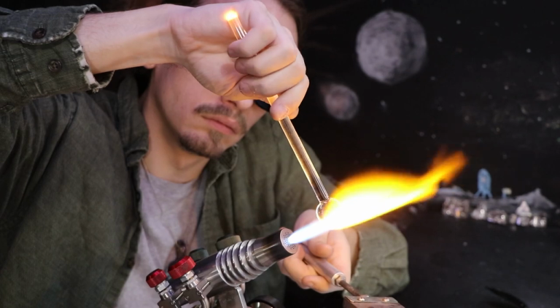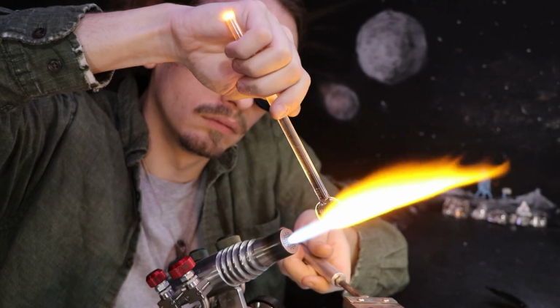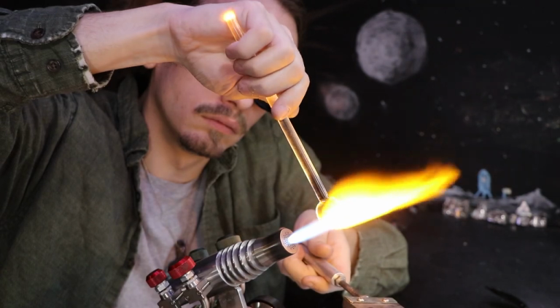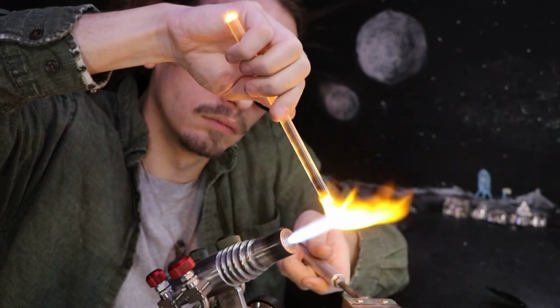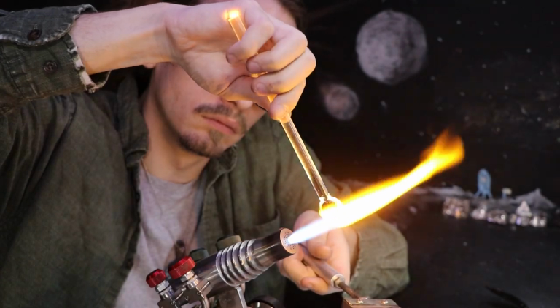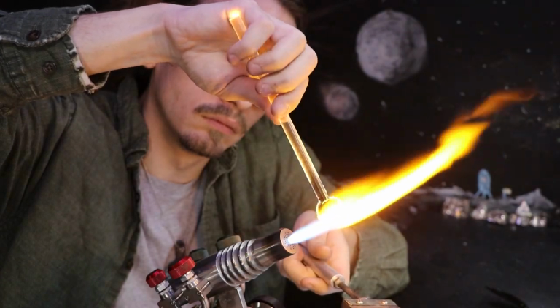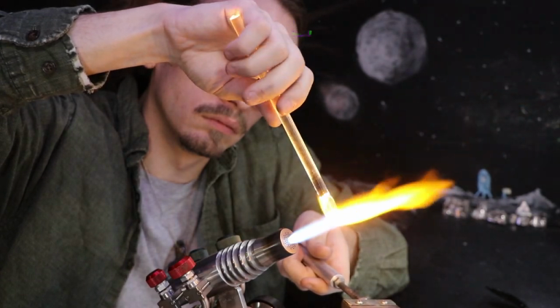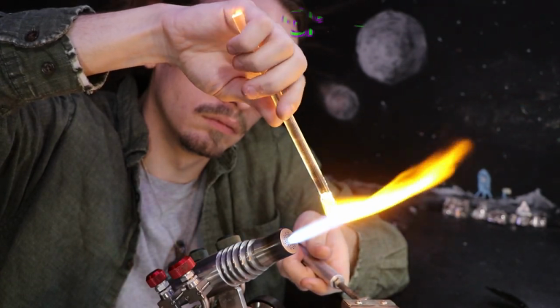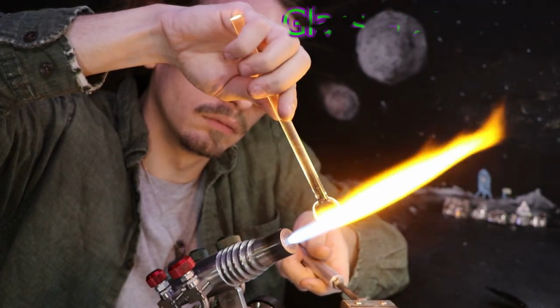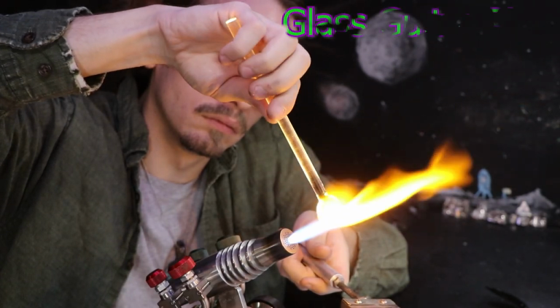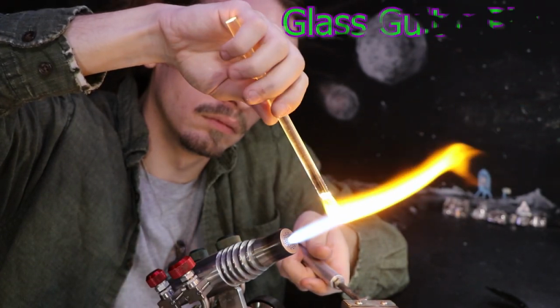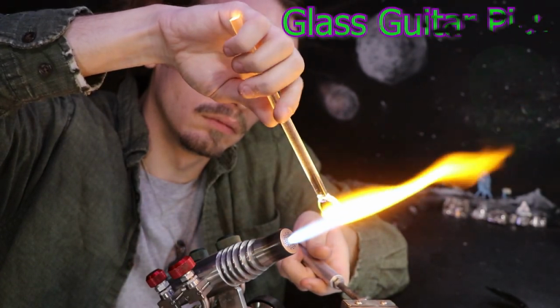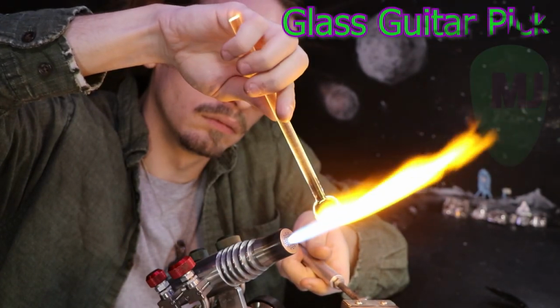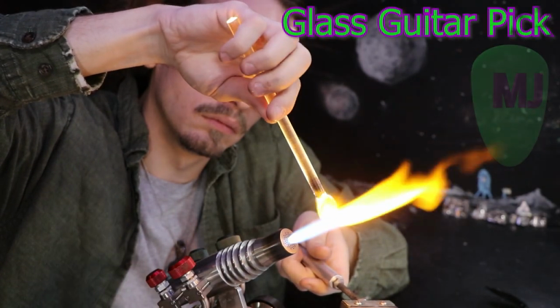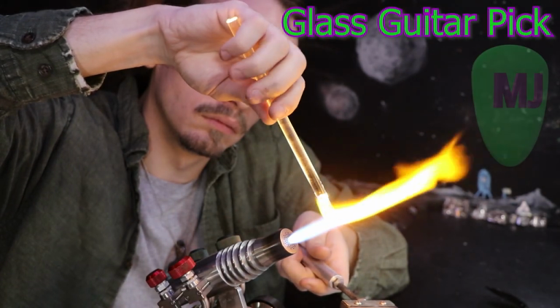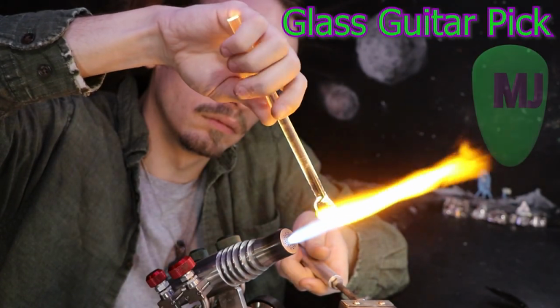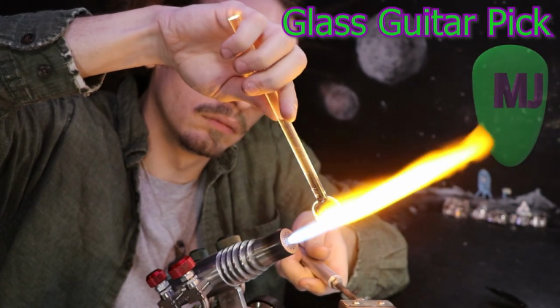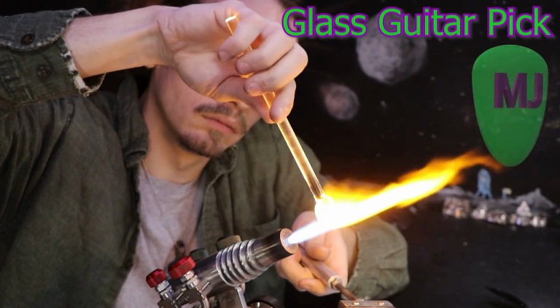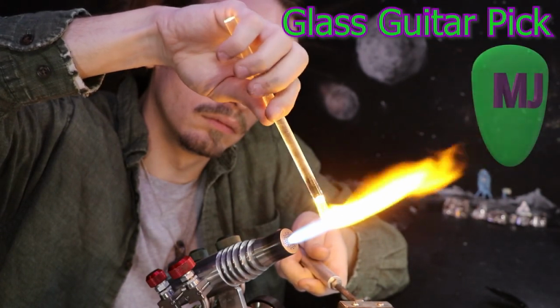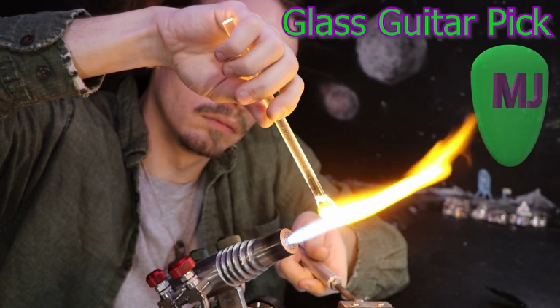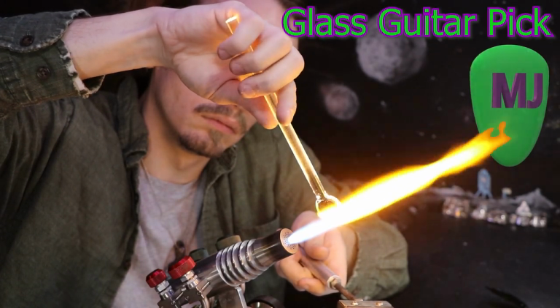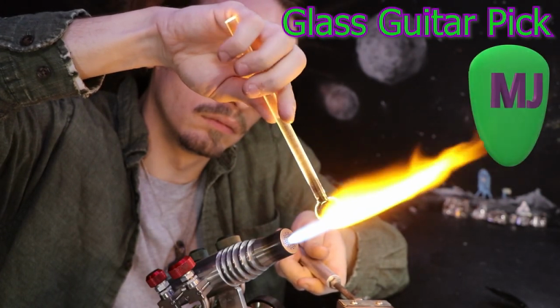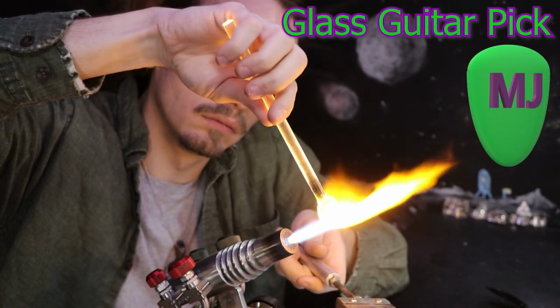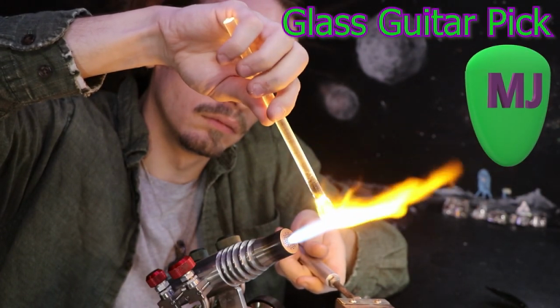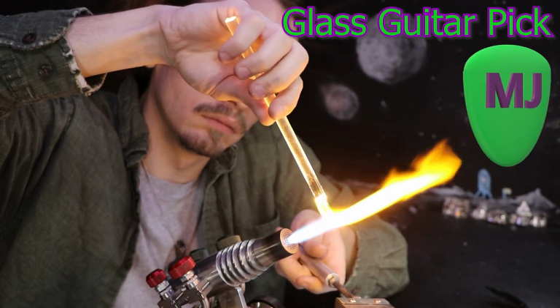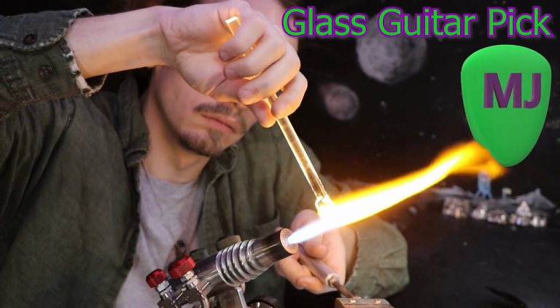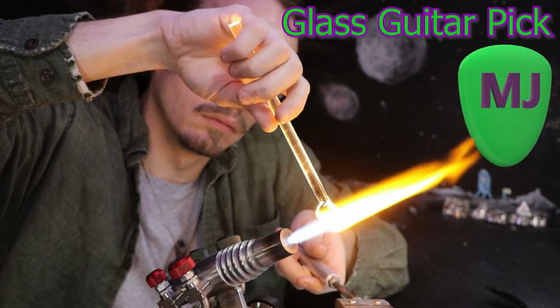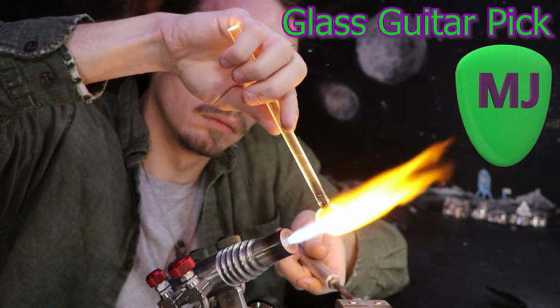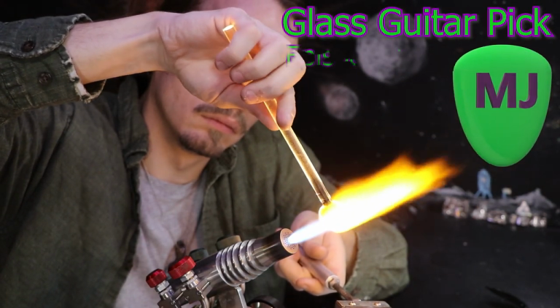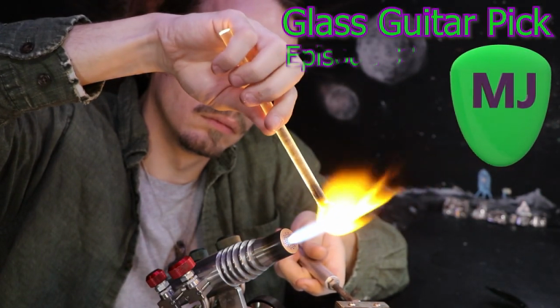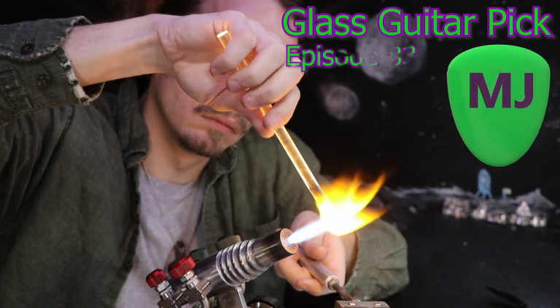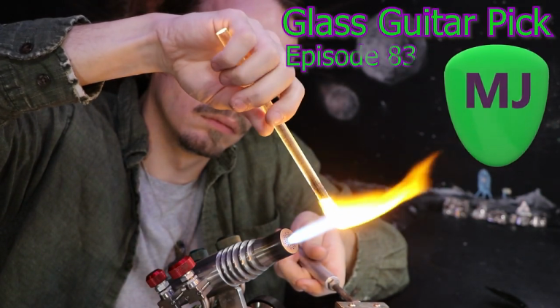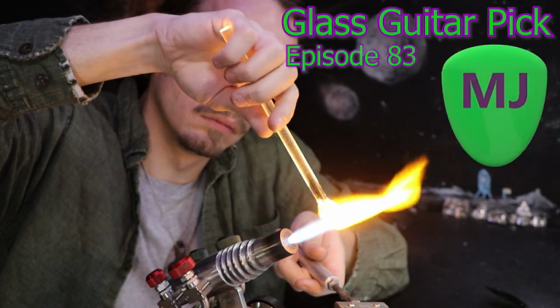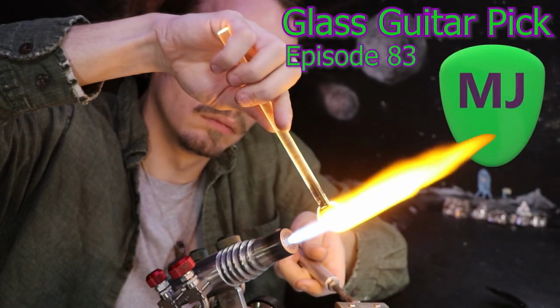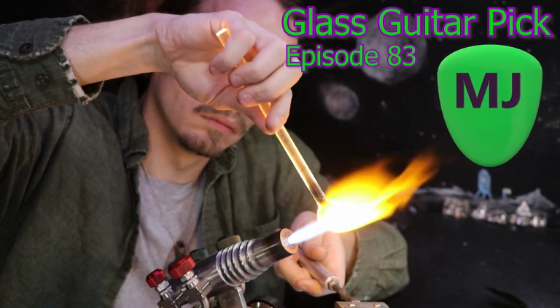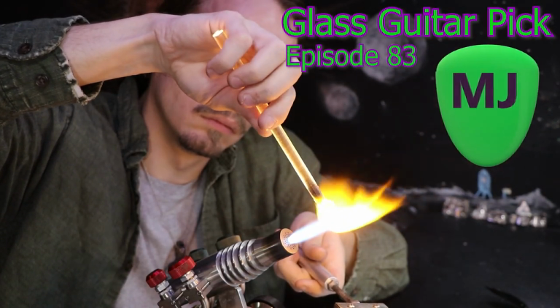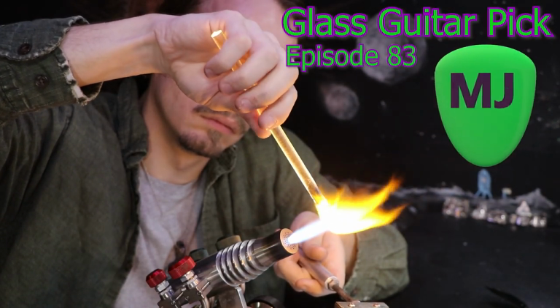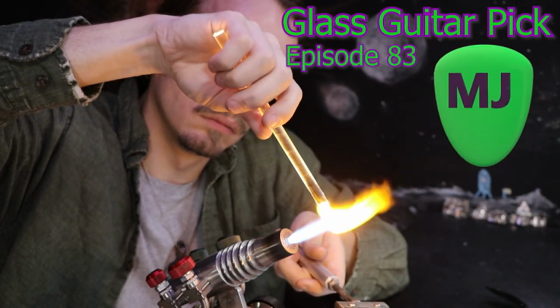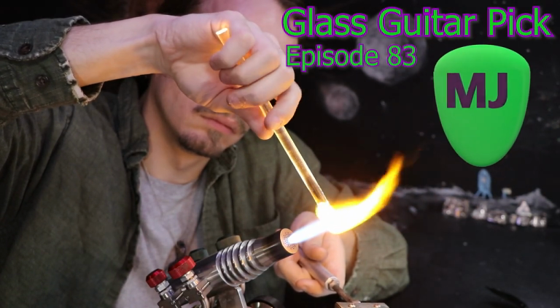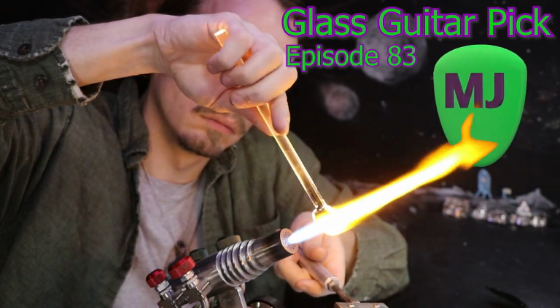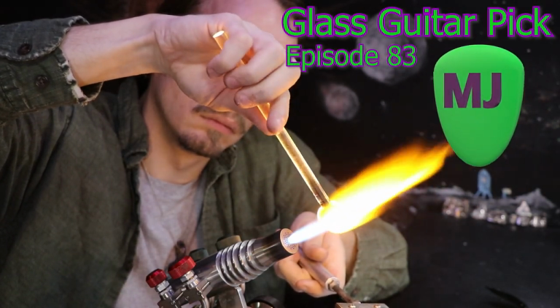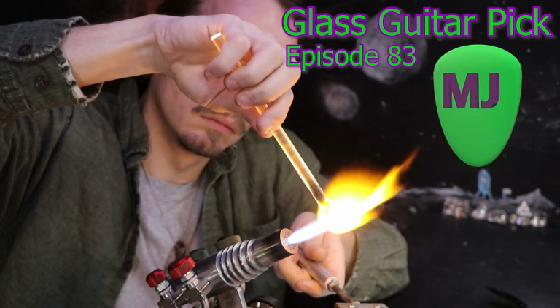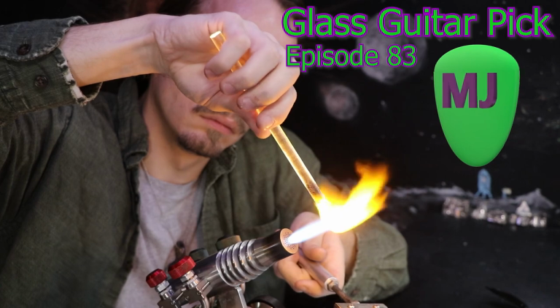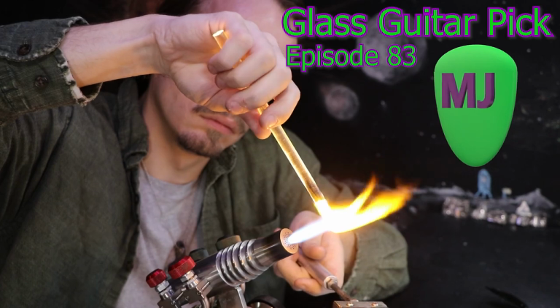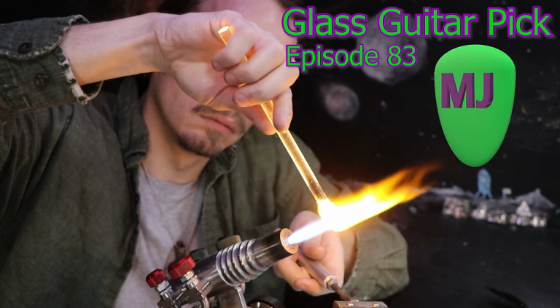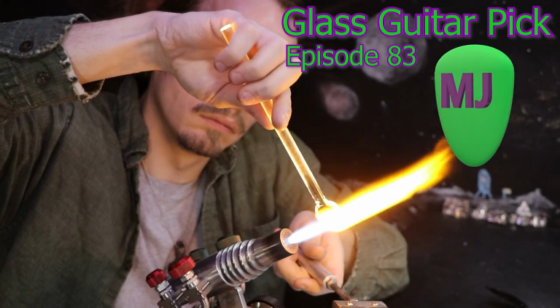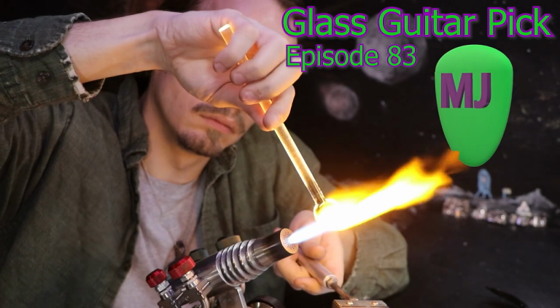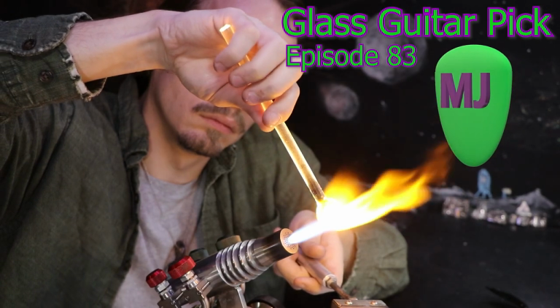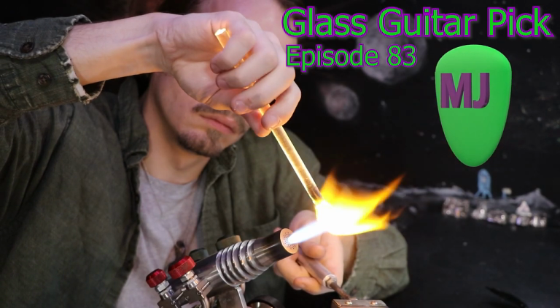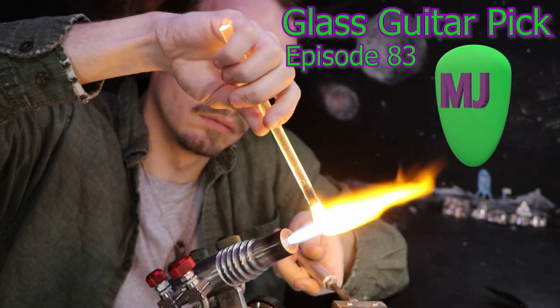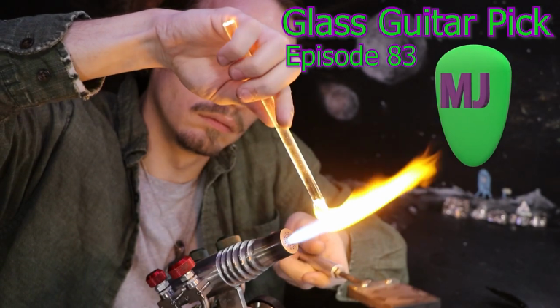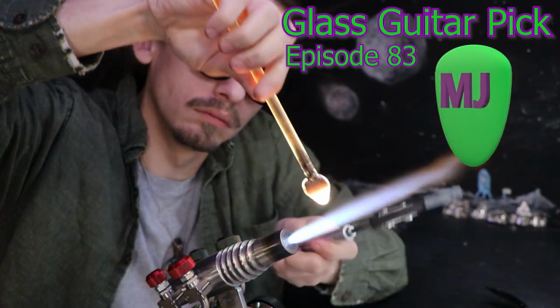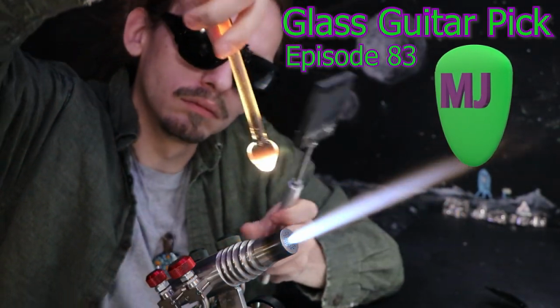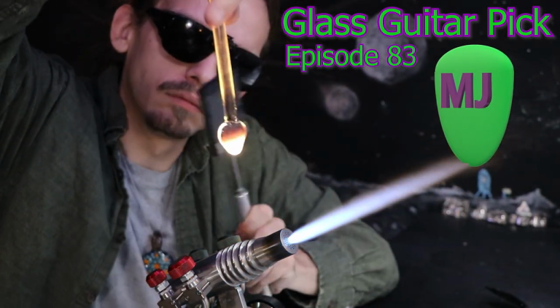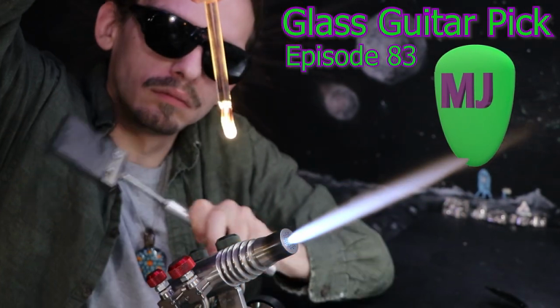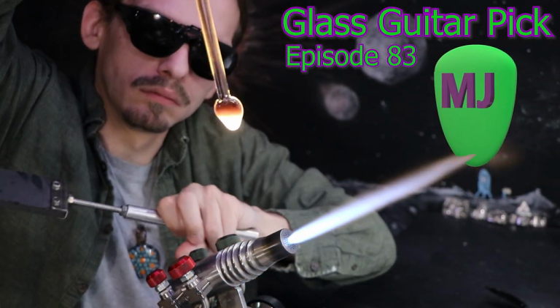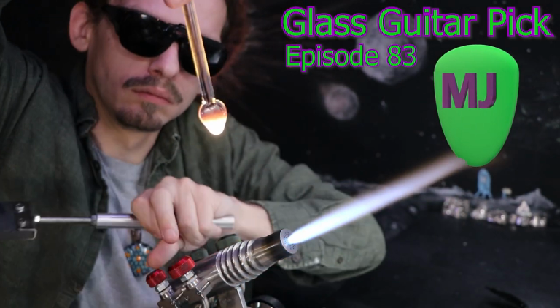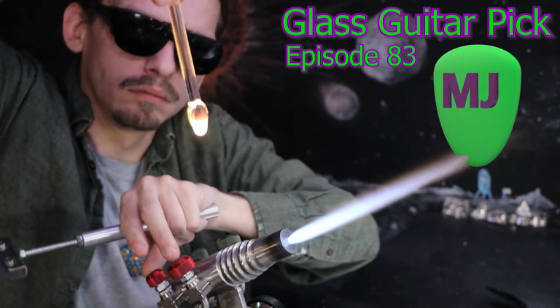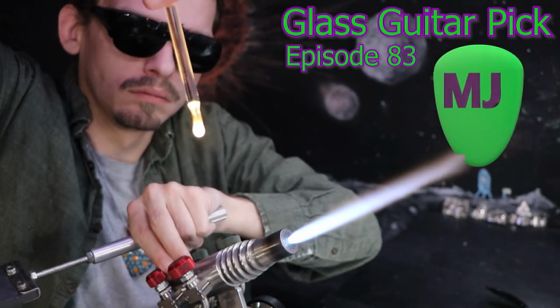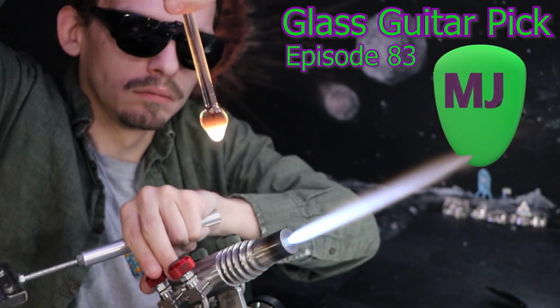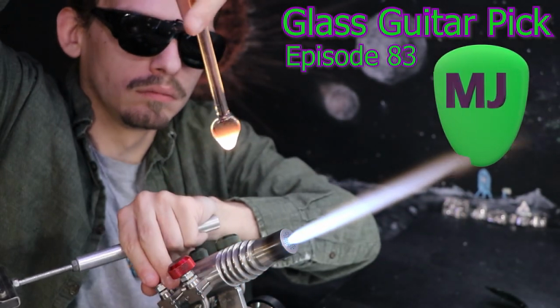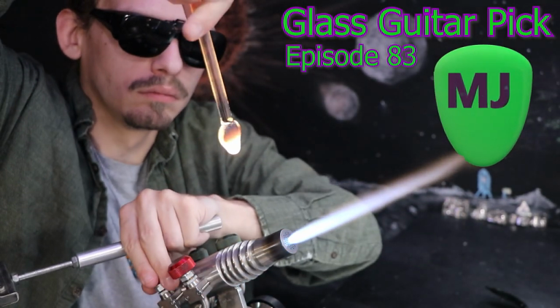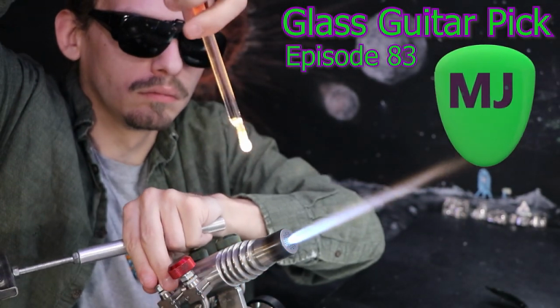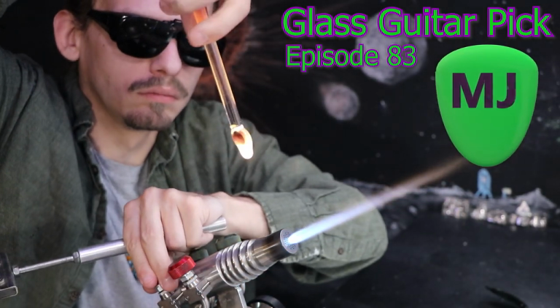Hello and welcome back. I'll be doing some glass guitar picks today here on the Matt Yossett channel.